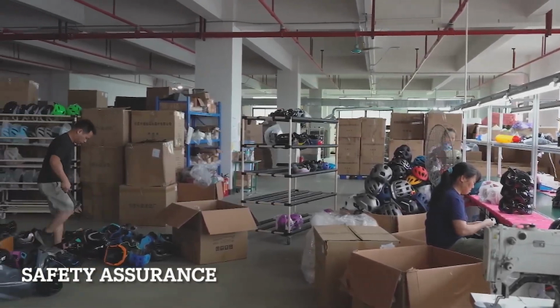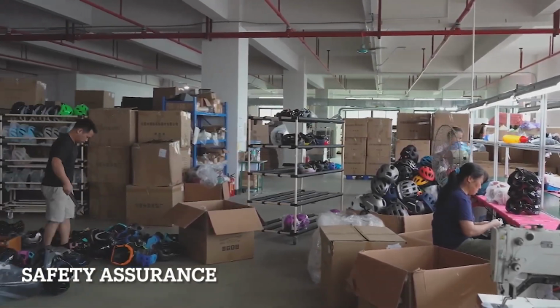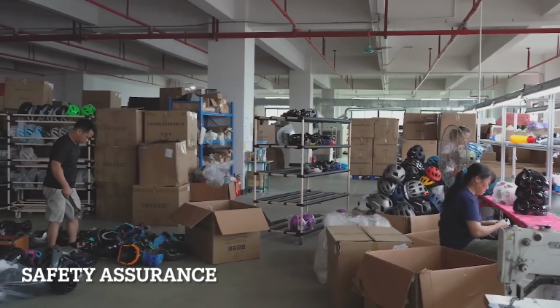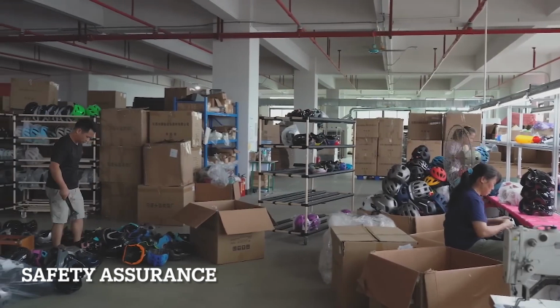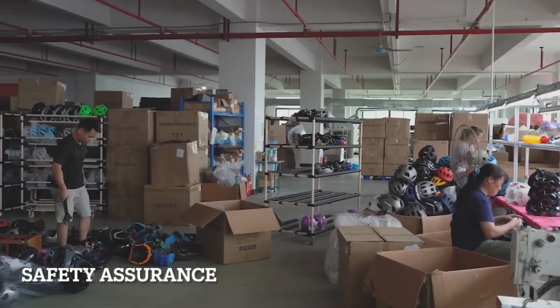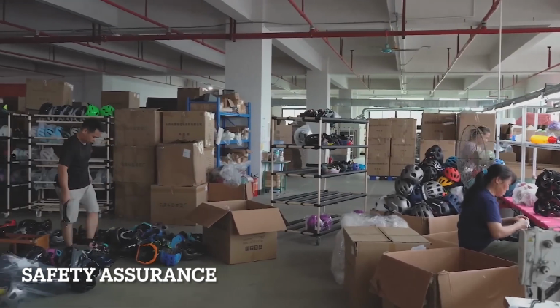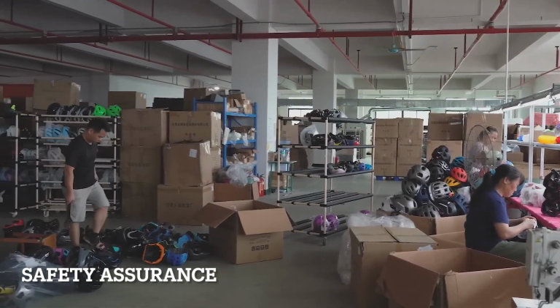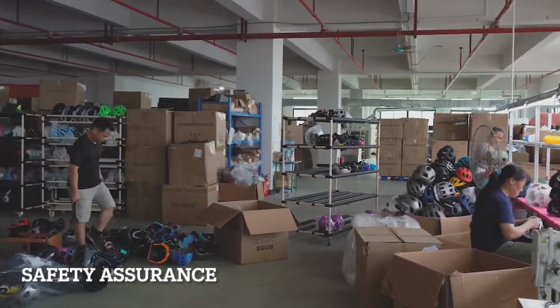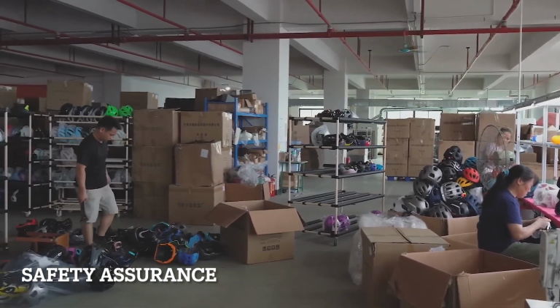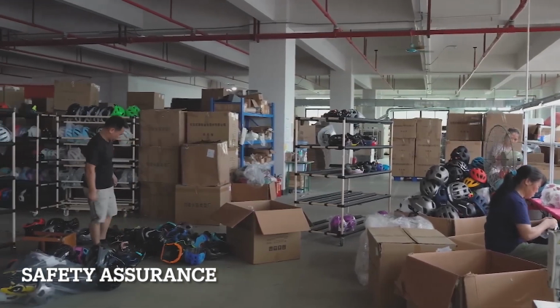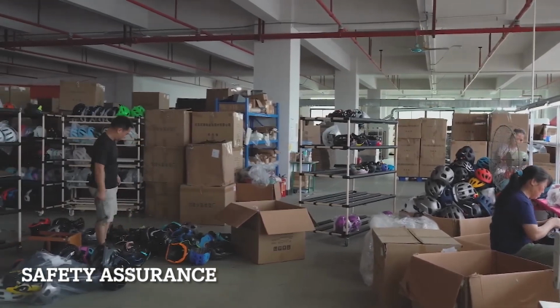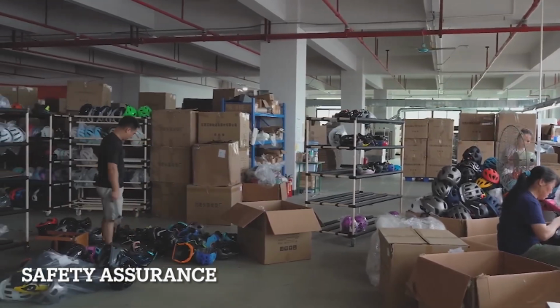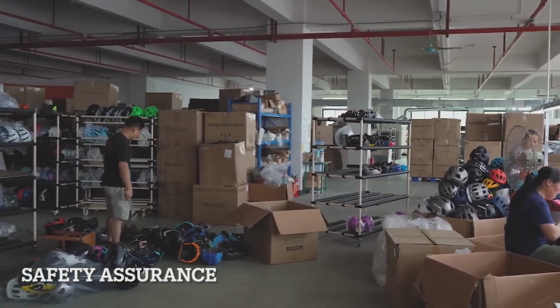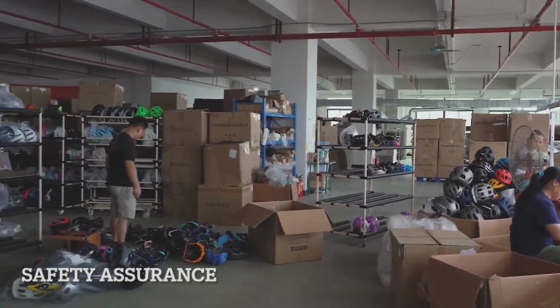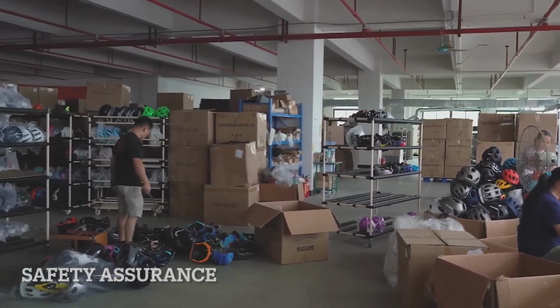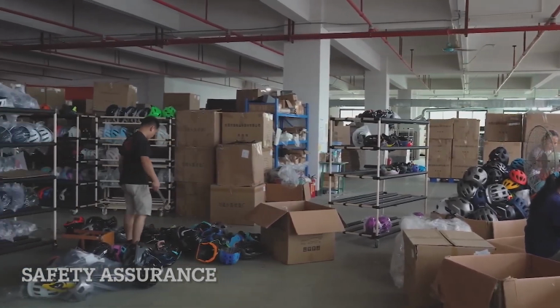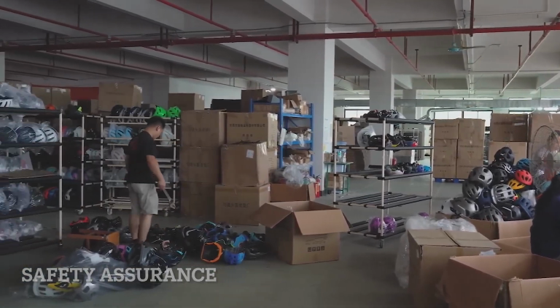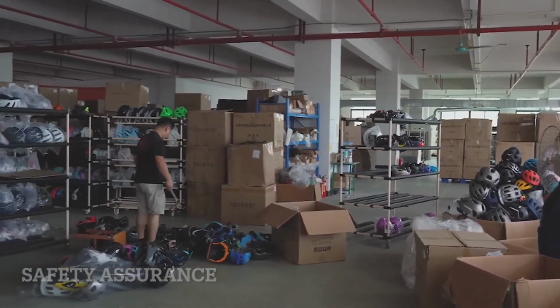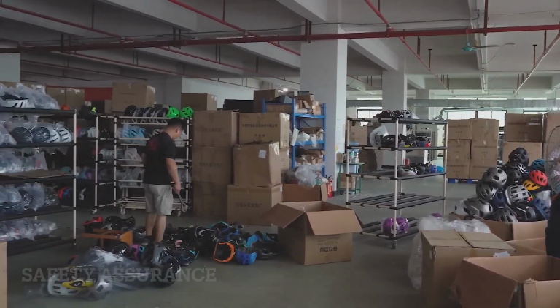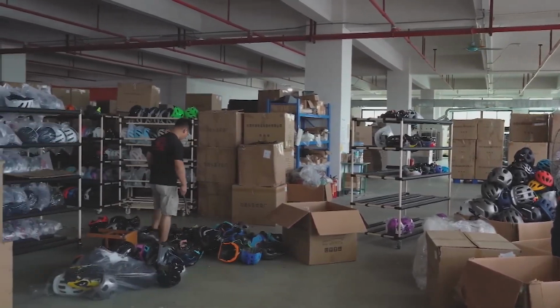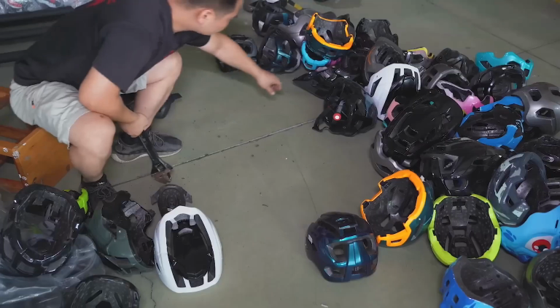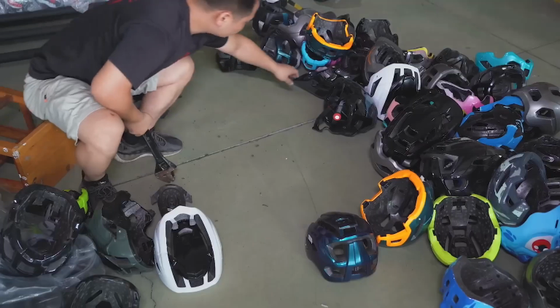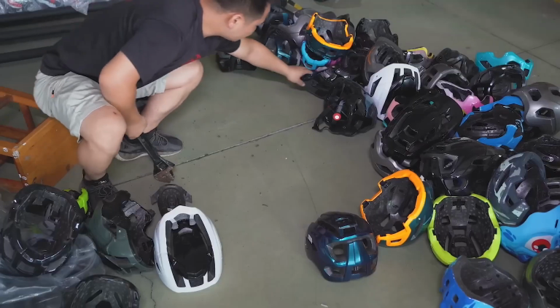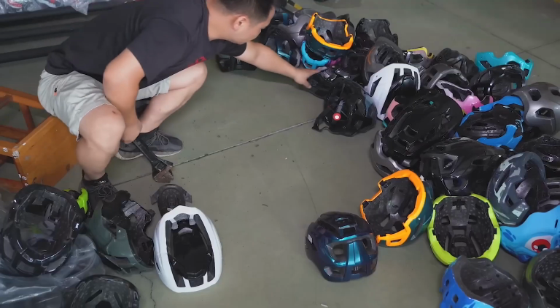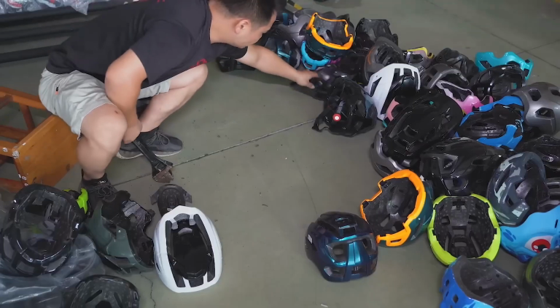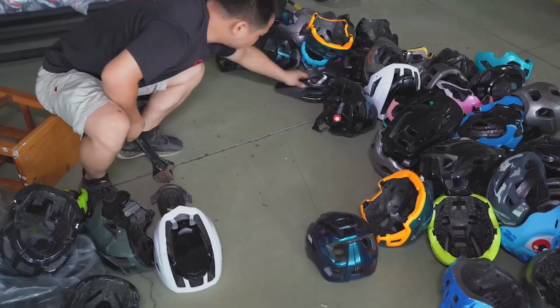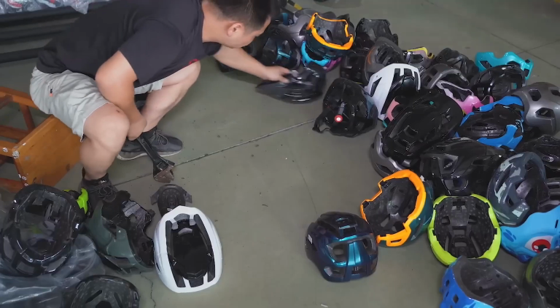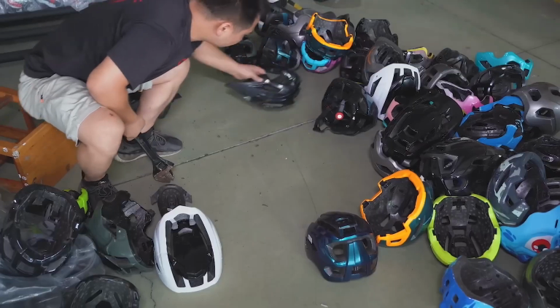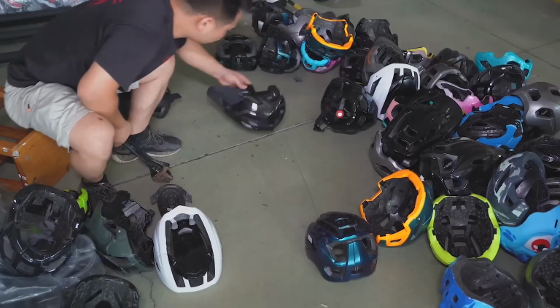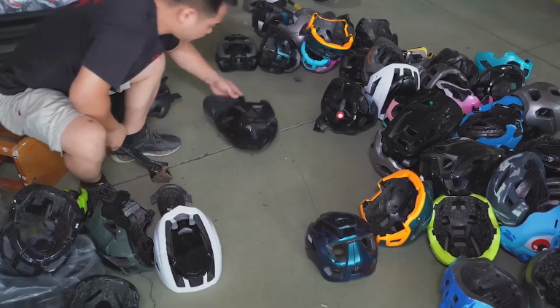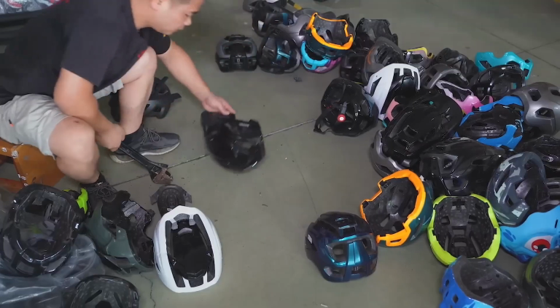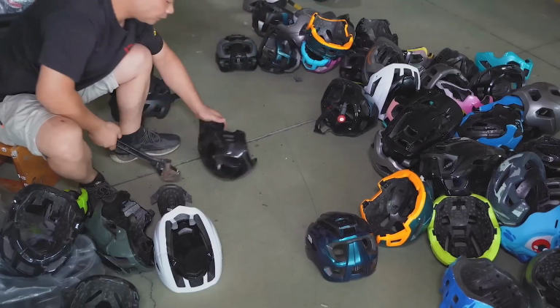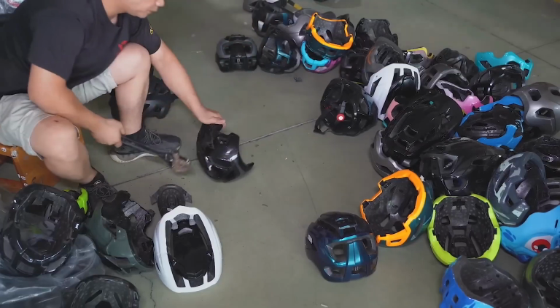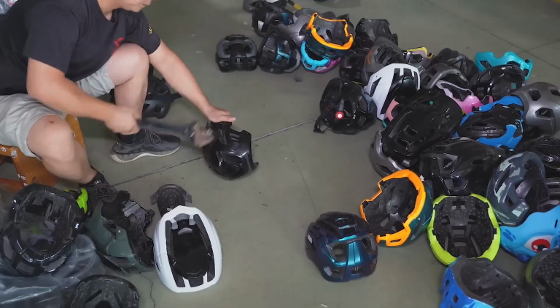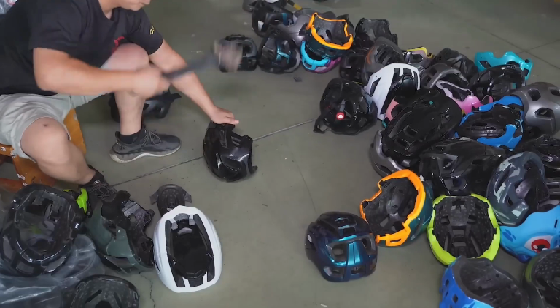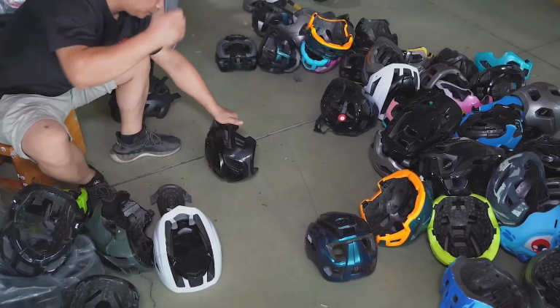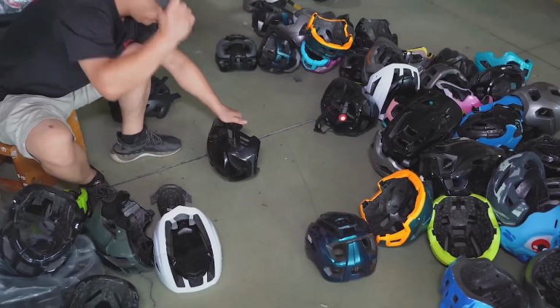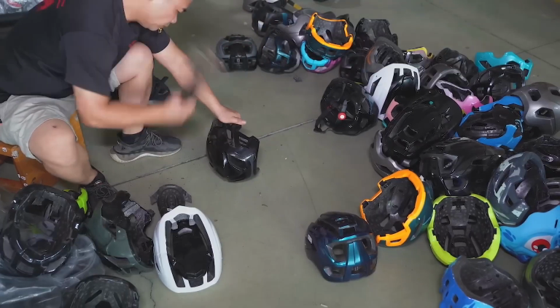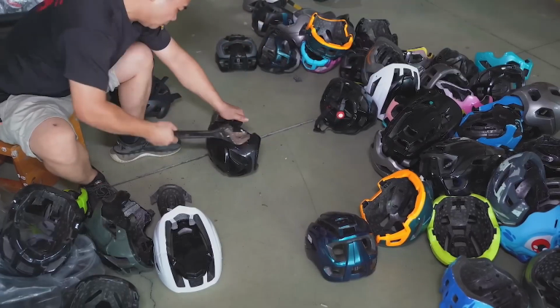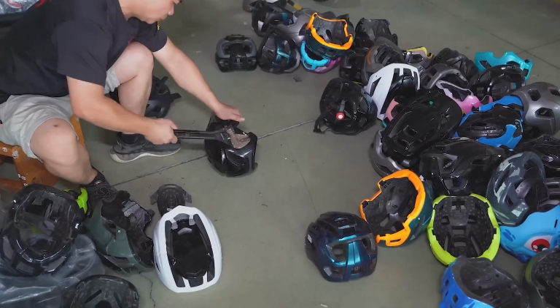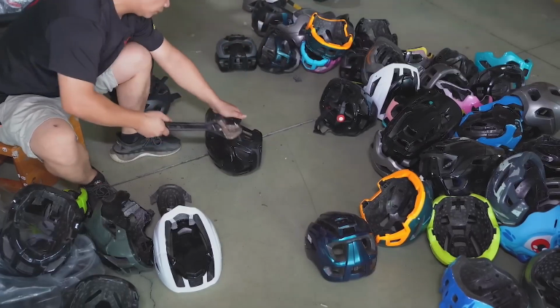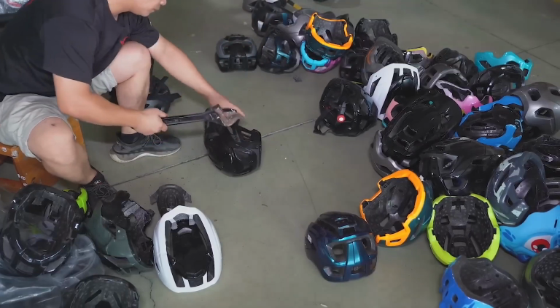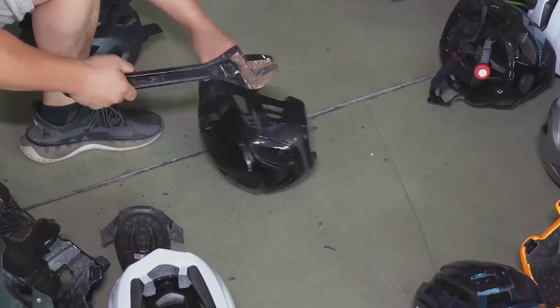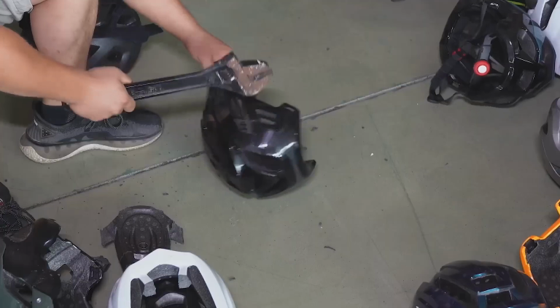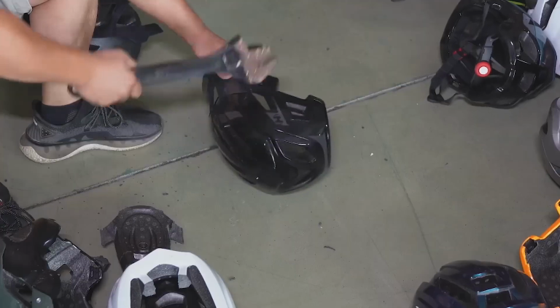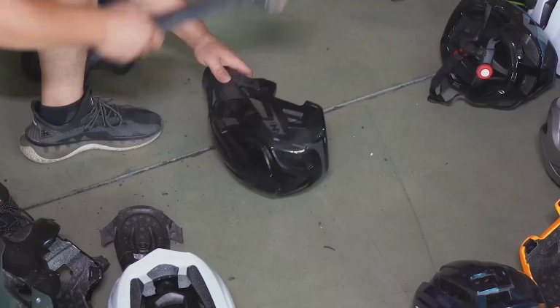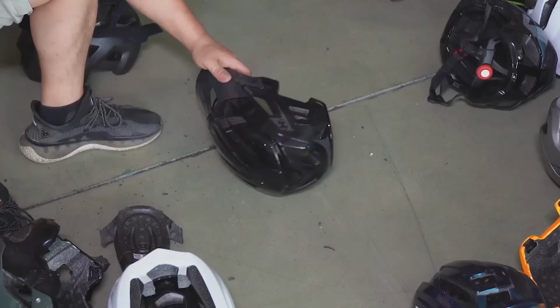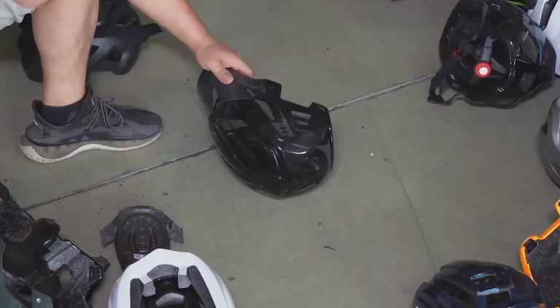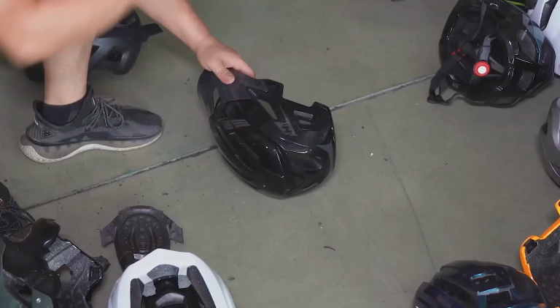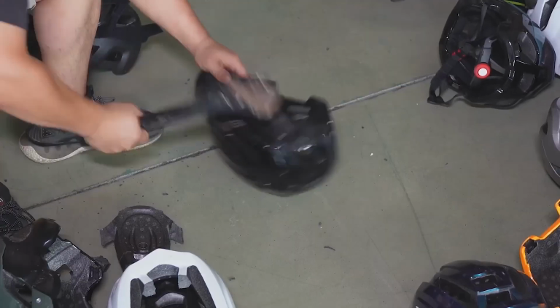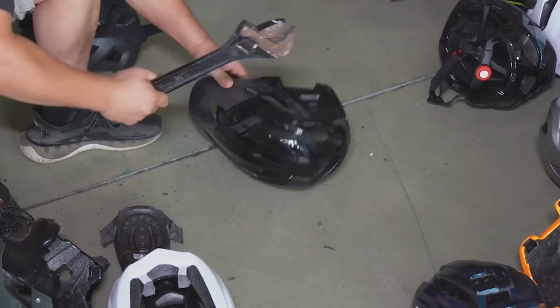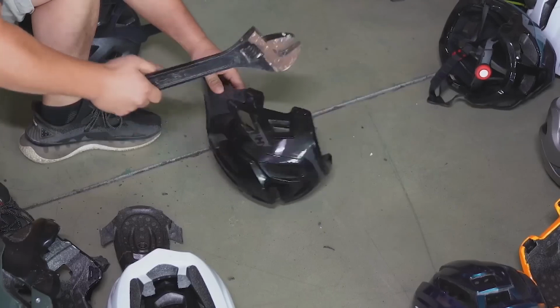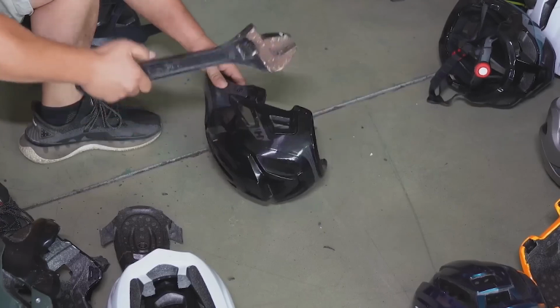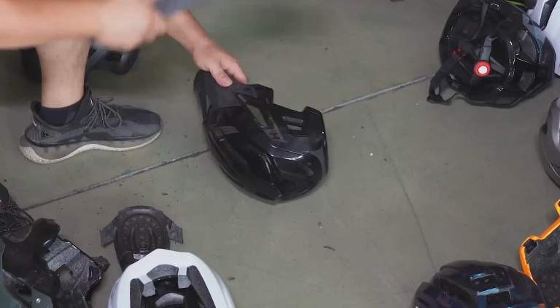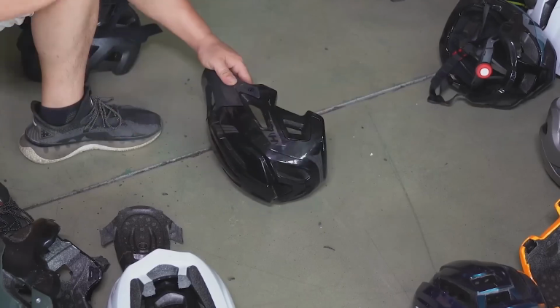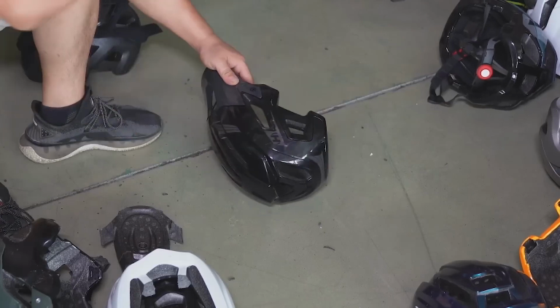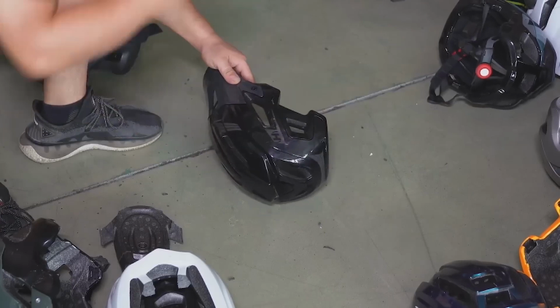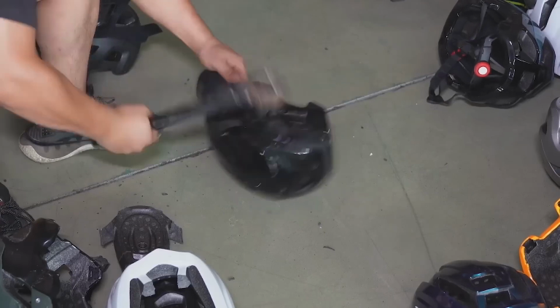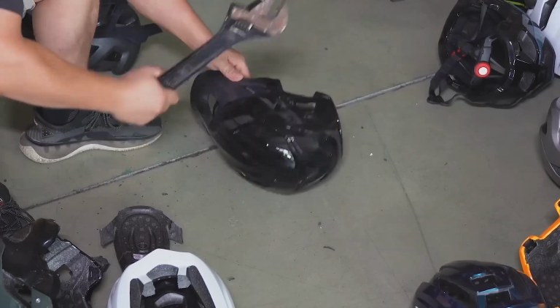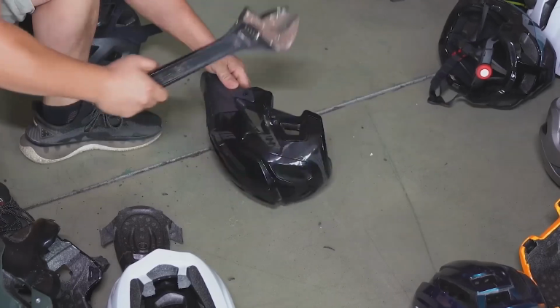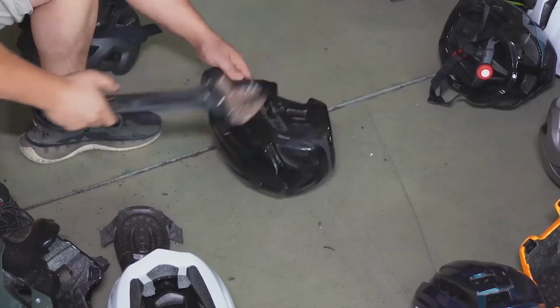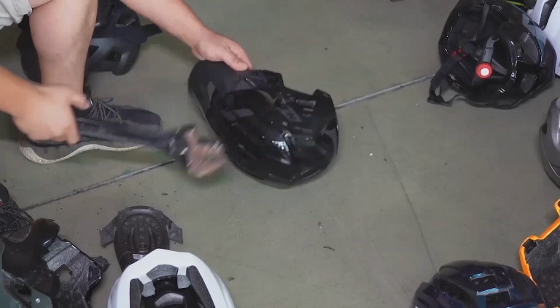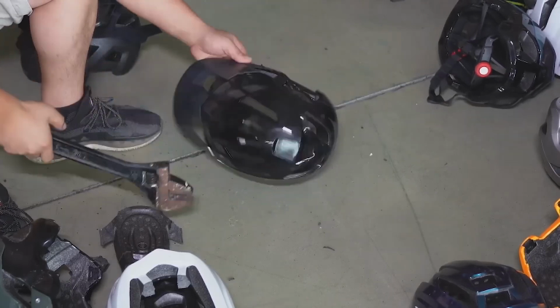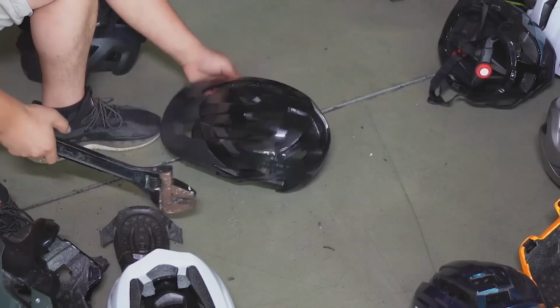Every helmet goes through tough durability tests to make sure it can protect you in real-world situations. Any helmet that doesn't make the cut is discarded.